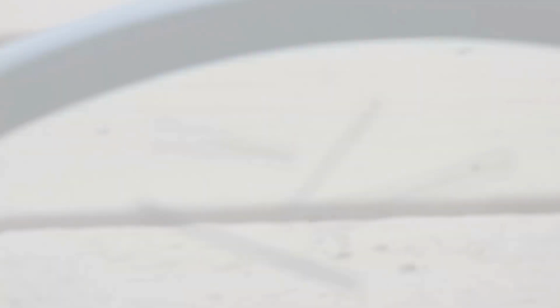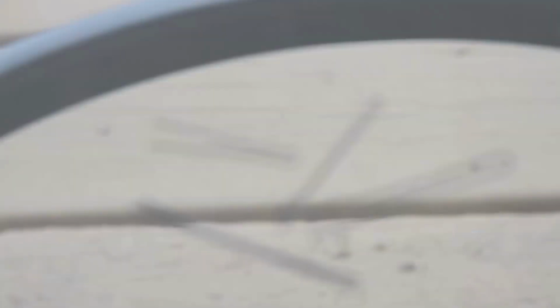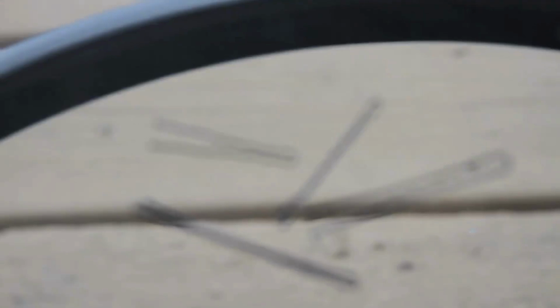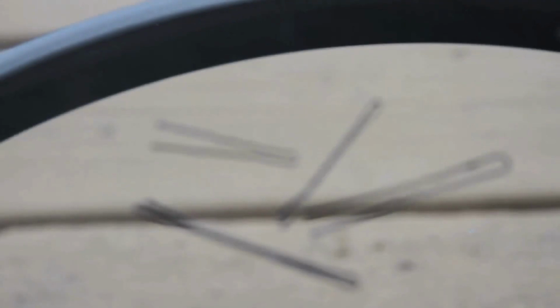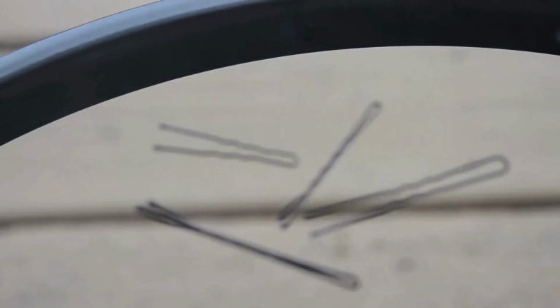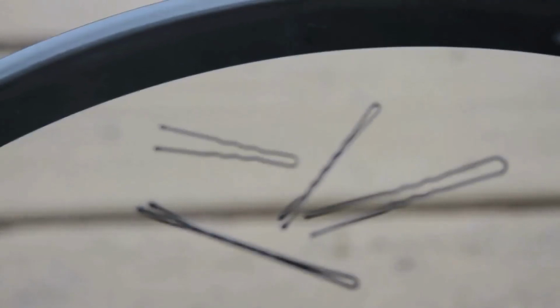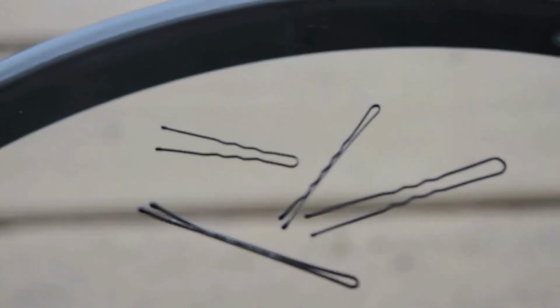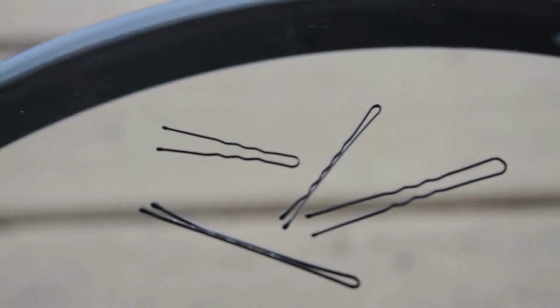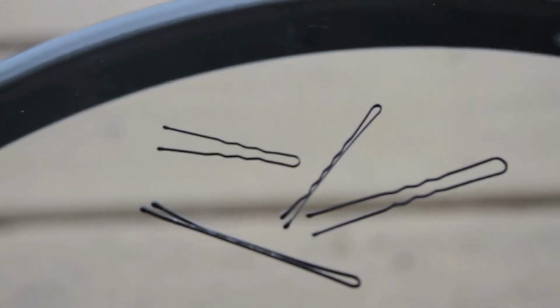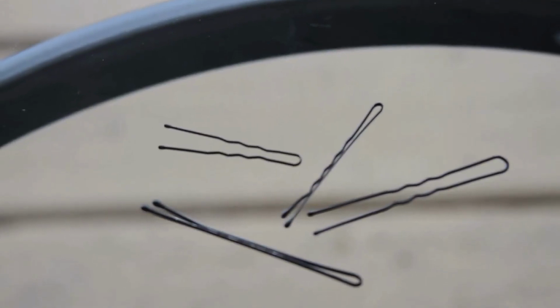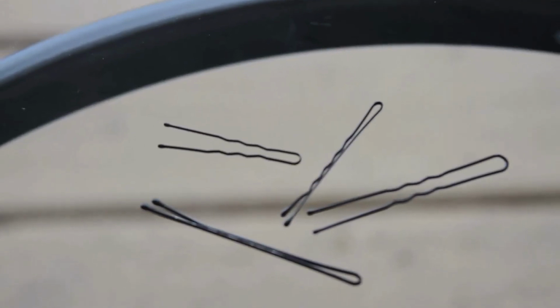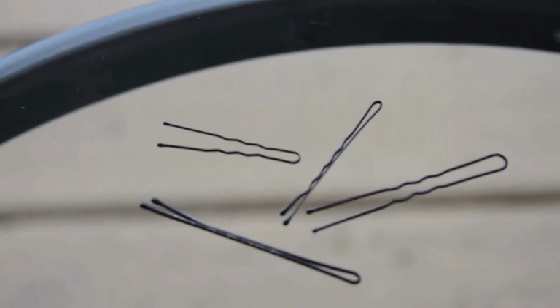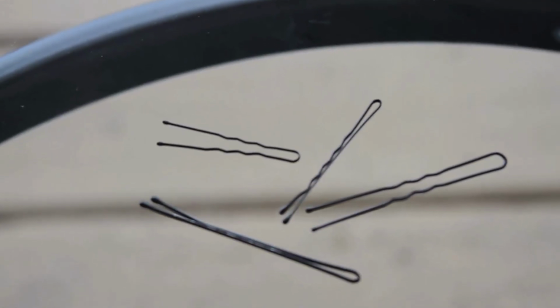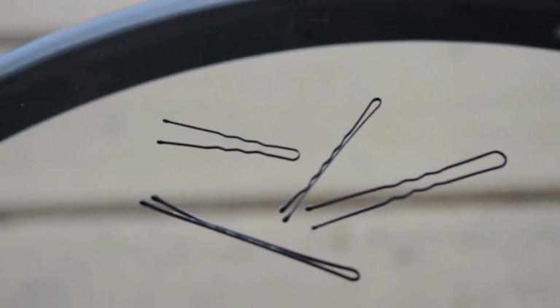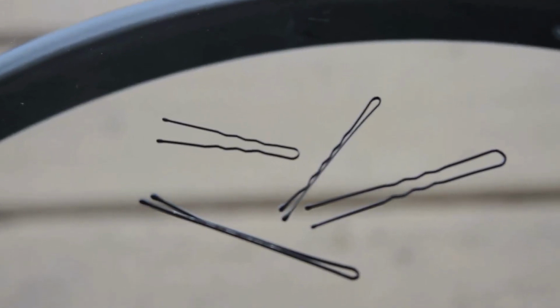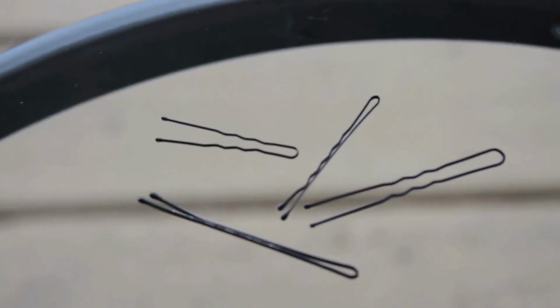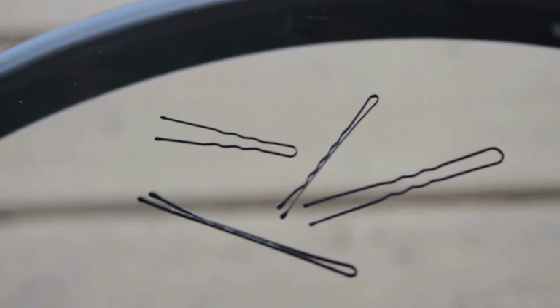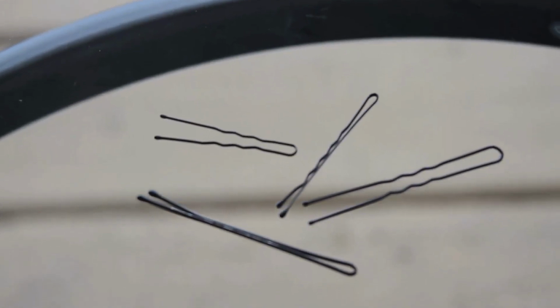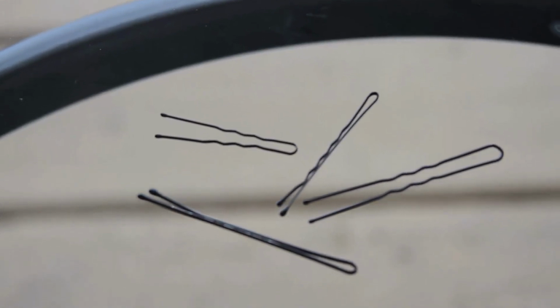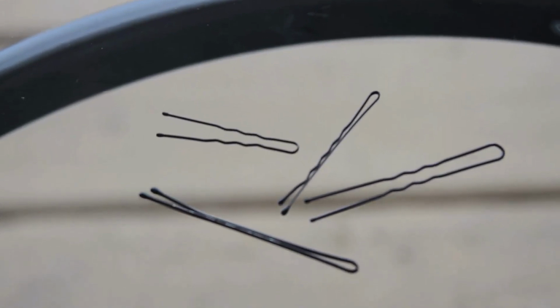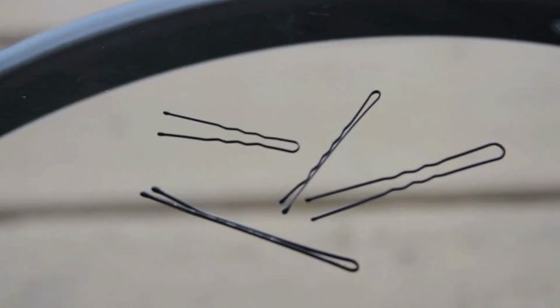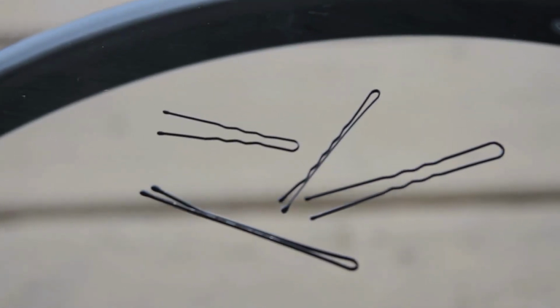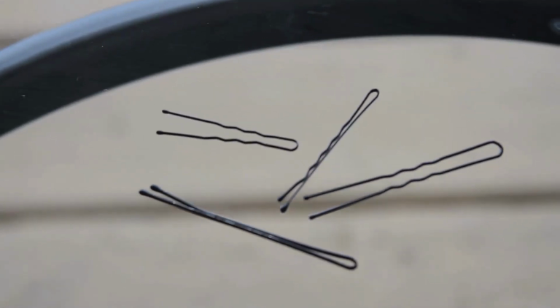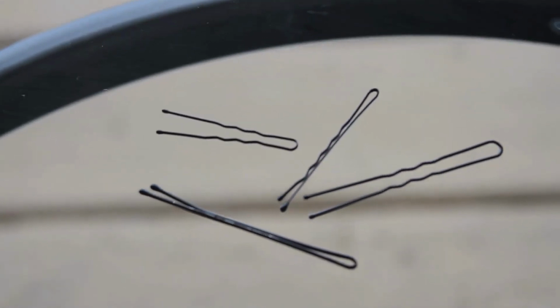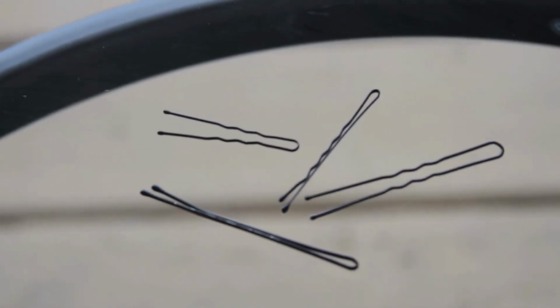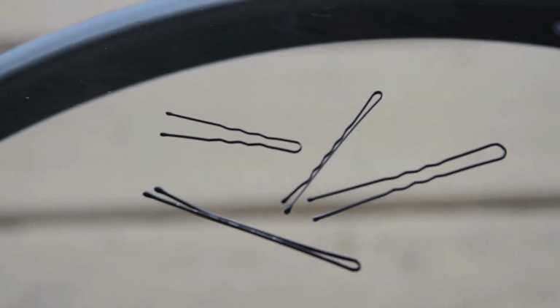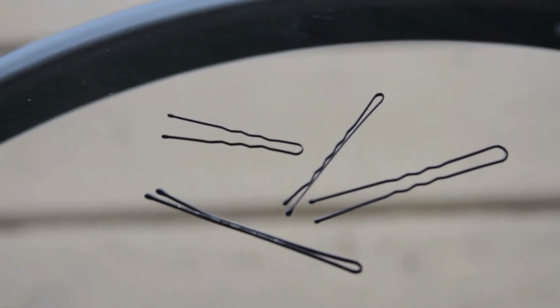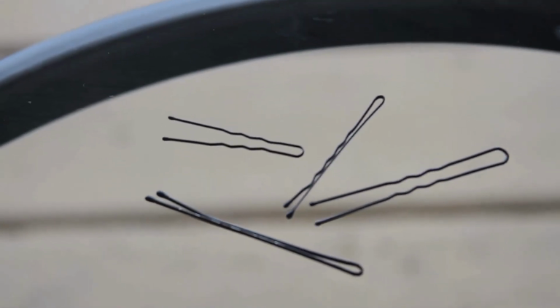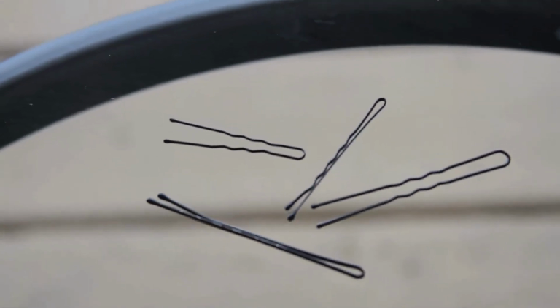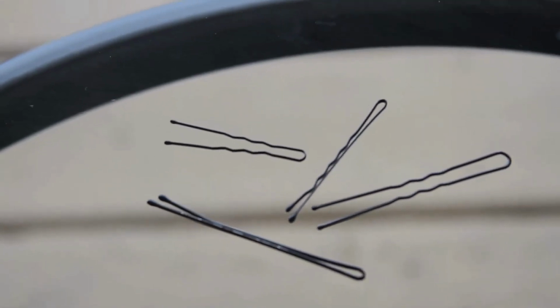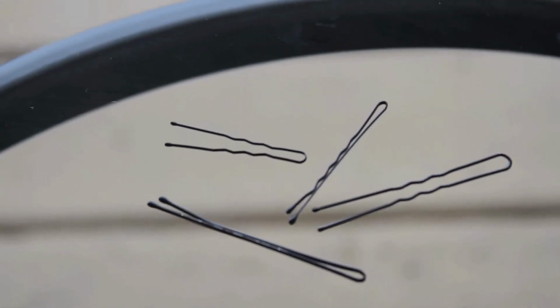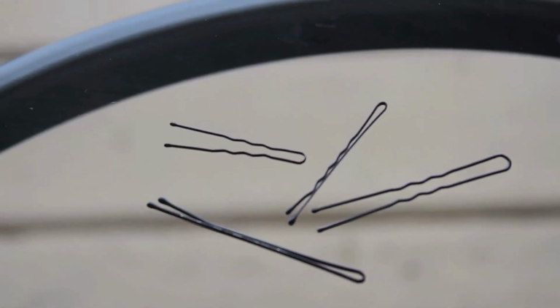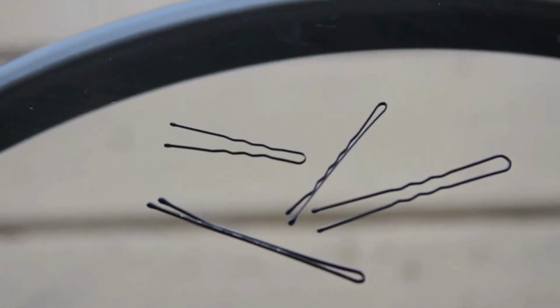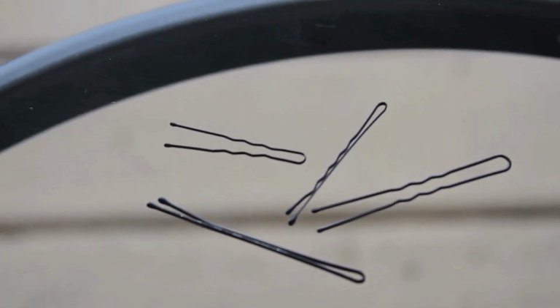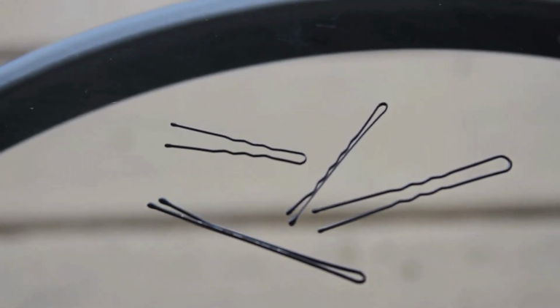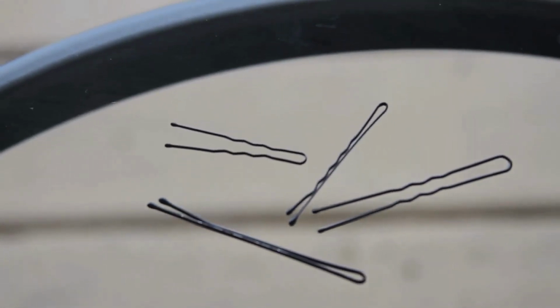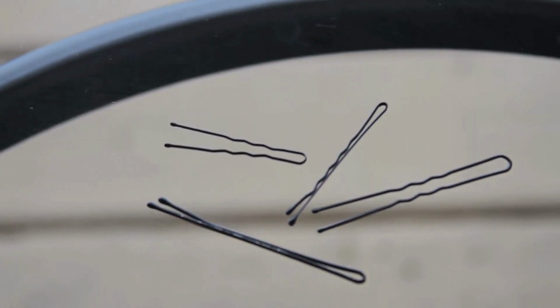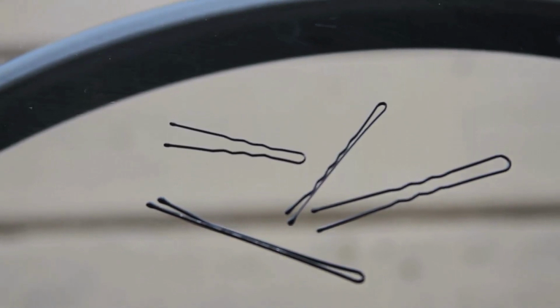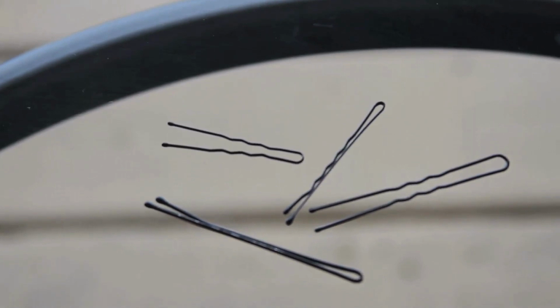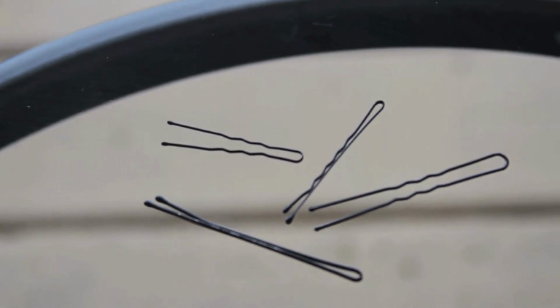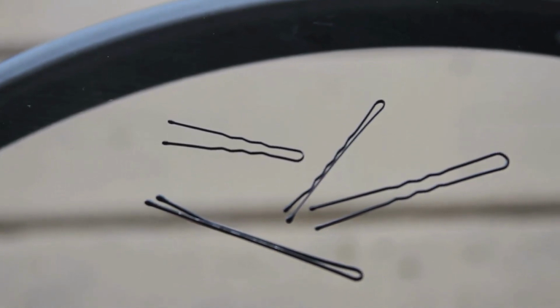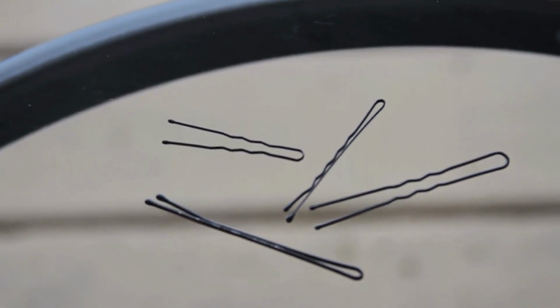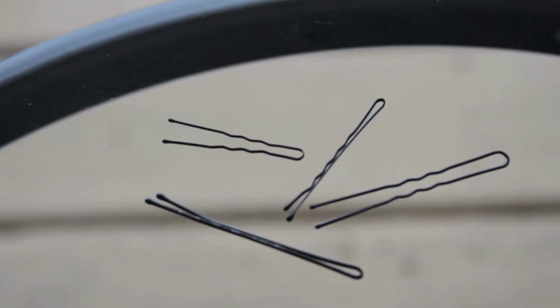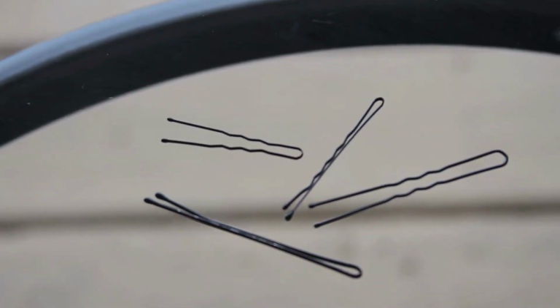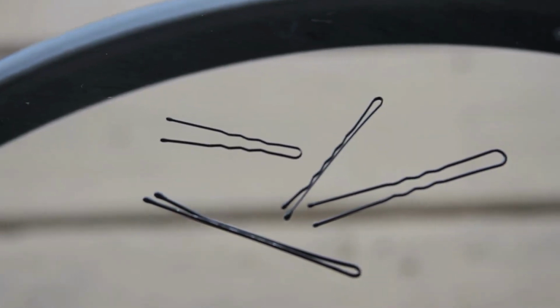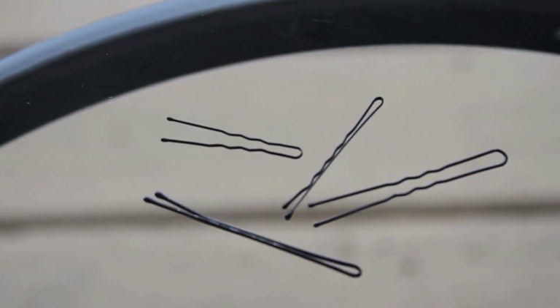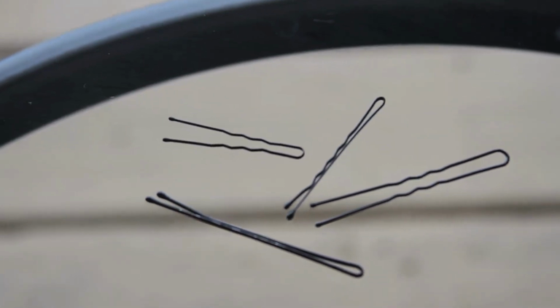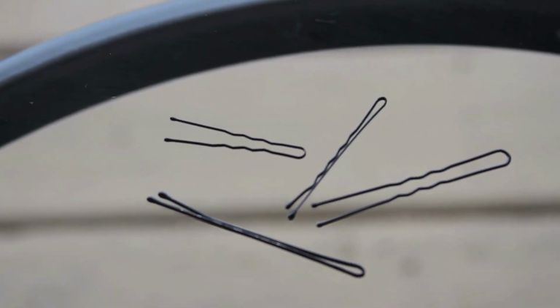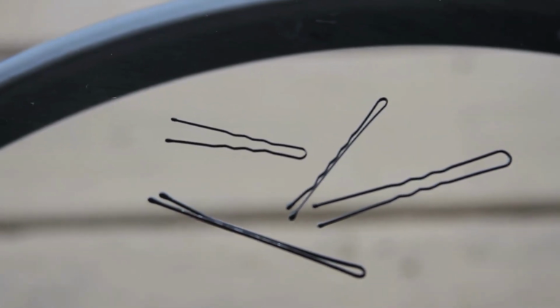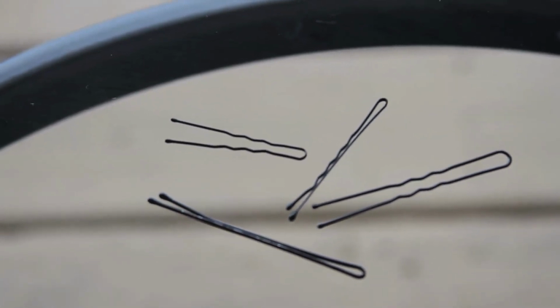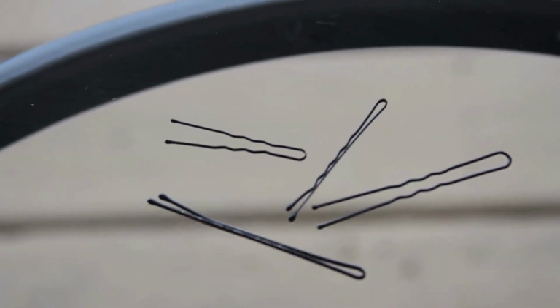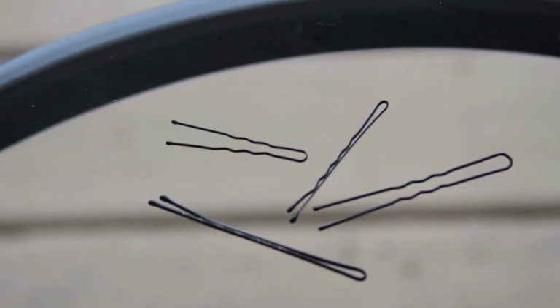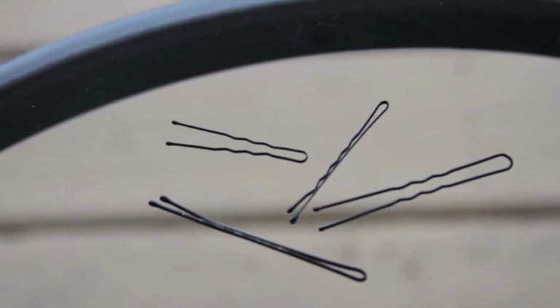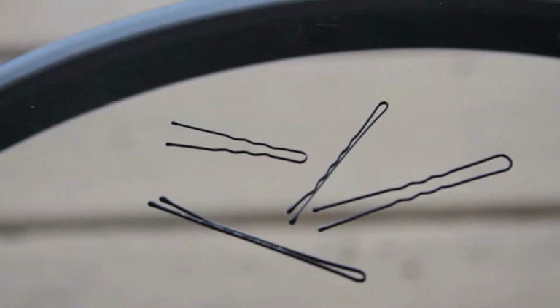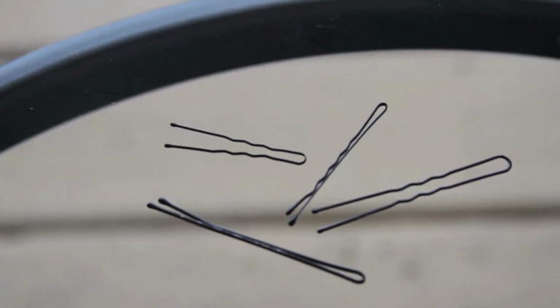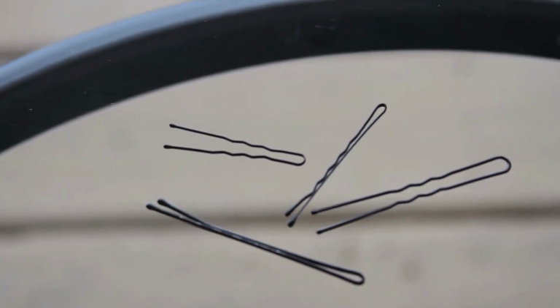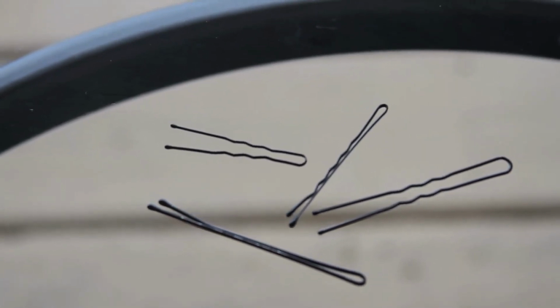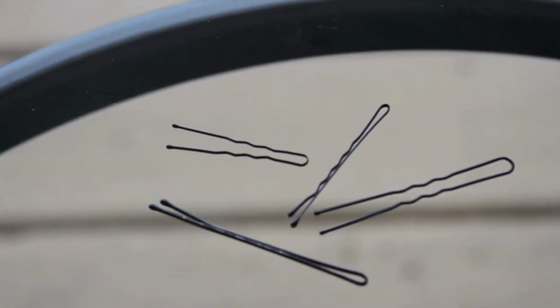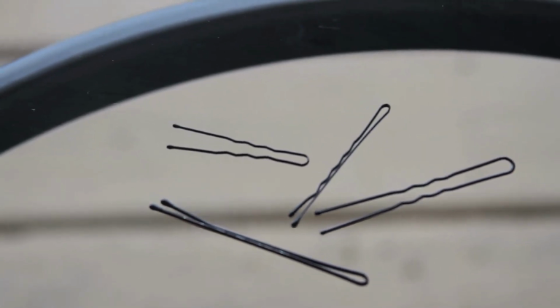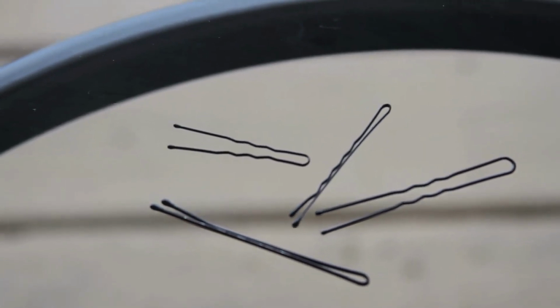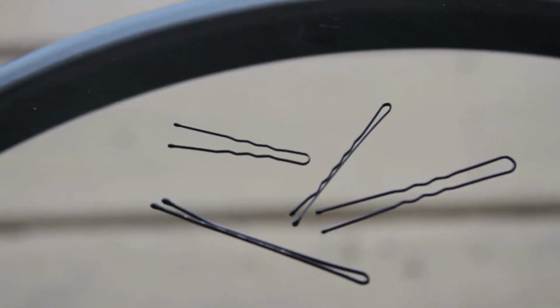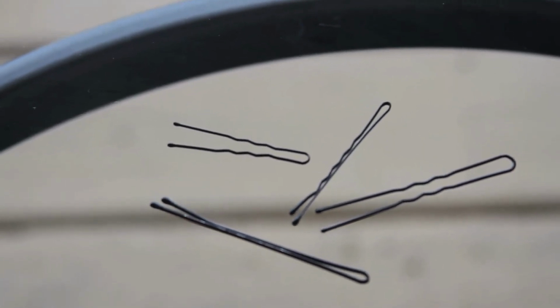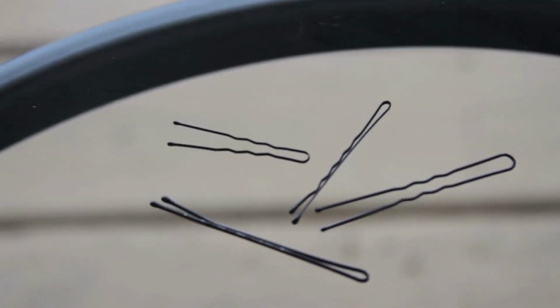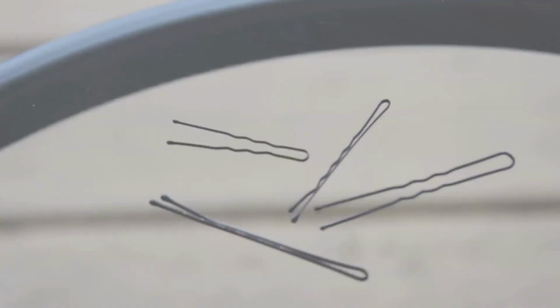Bobby pins and hair pins come in different shapes, colors, and sizes. It's a simple tool used to achieve complex styles.